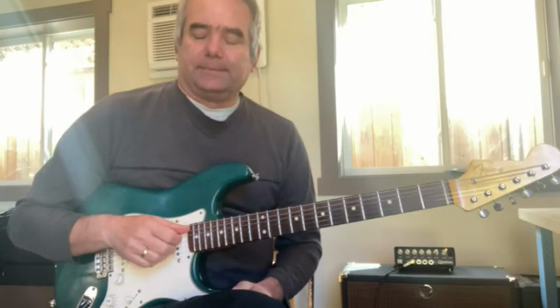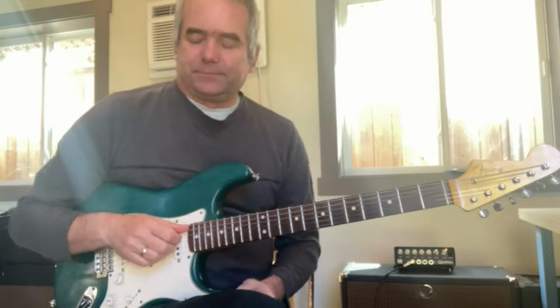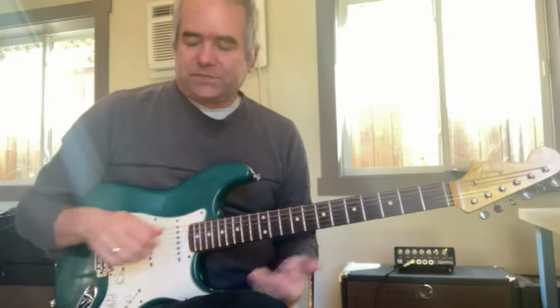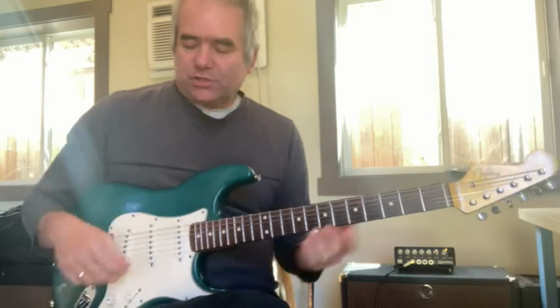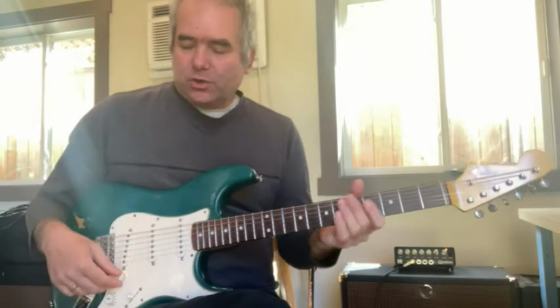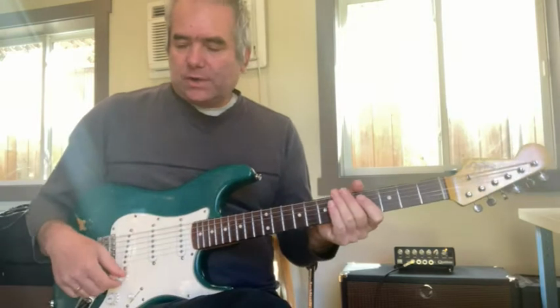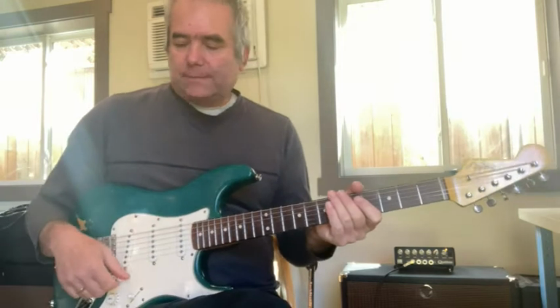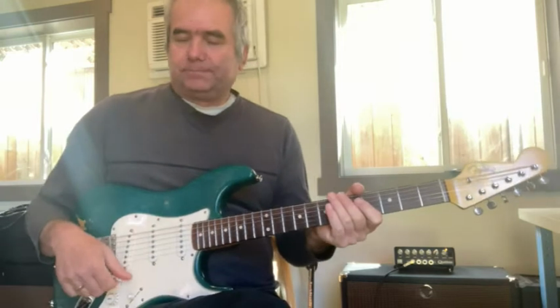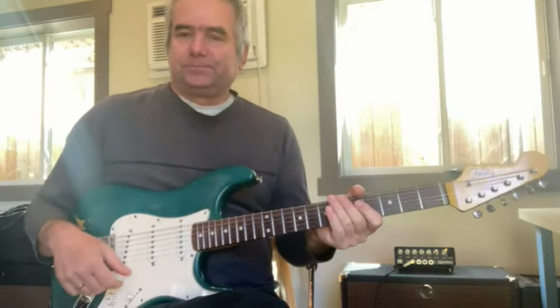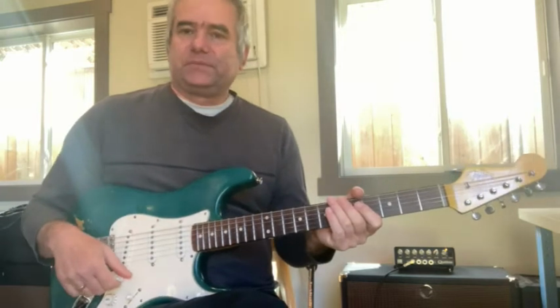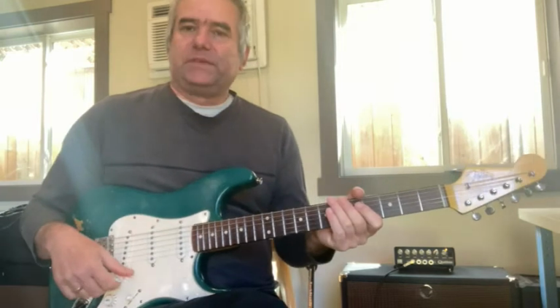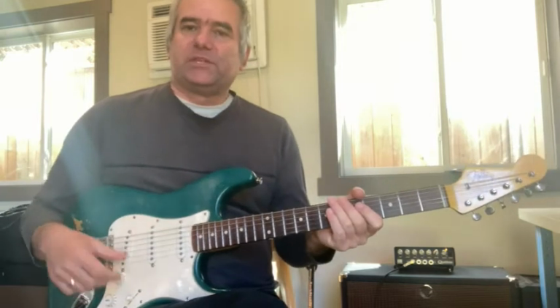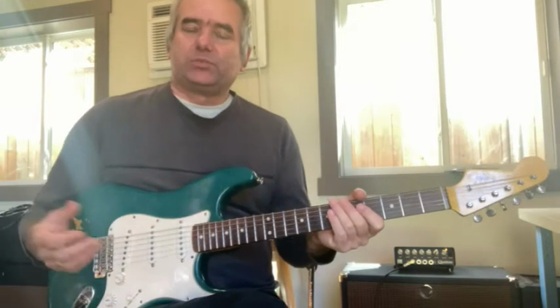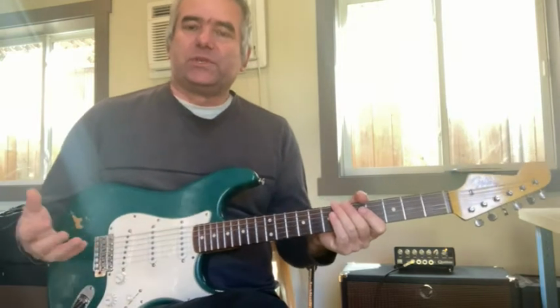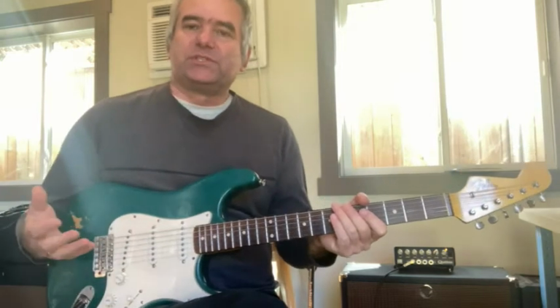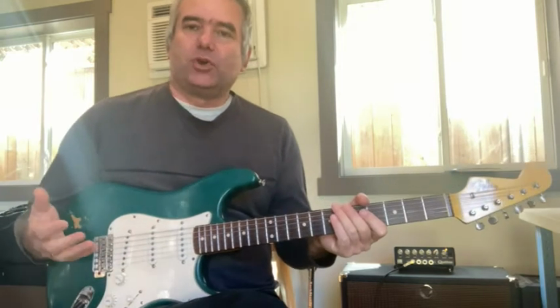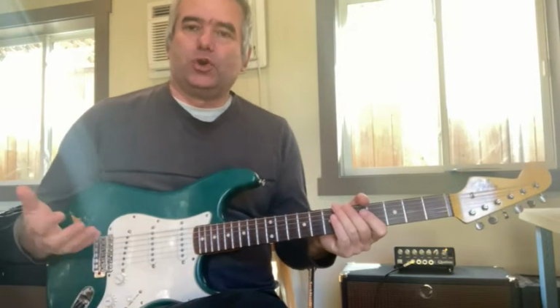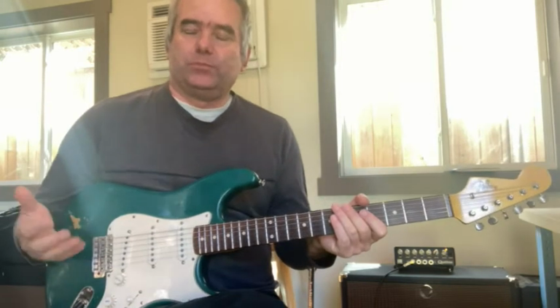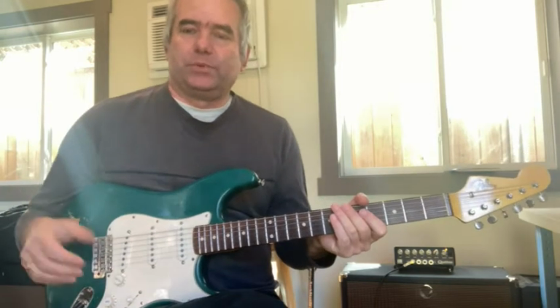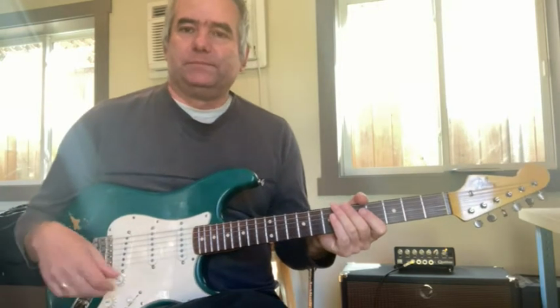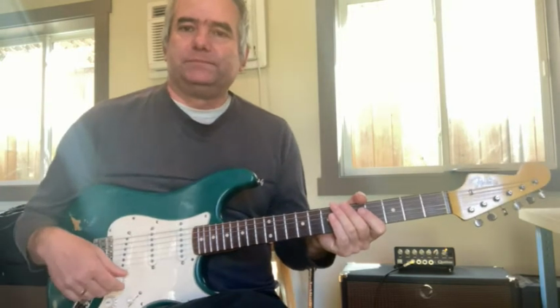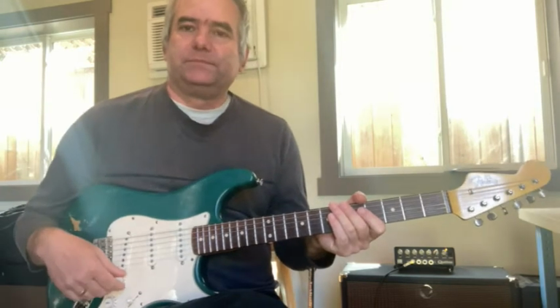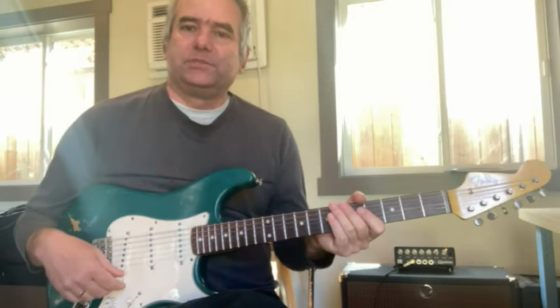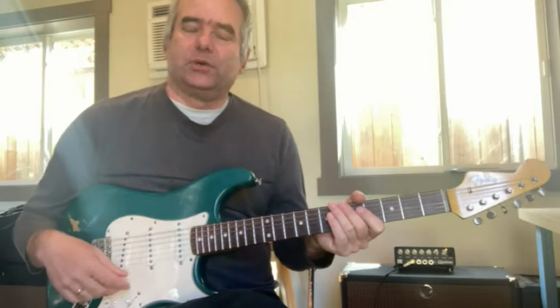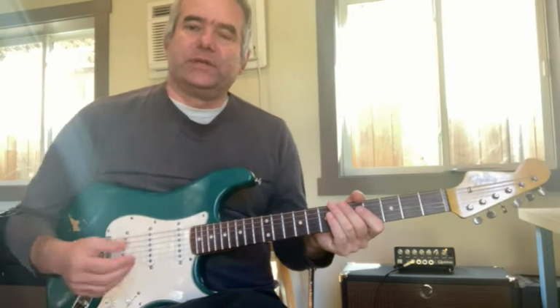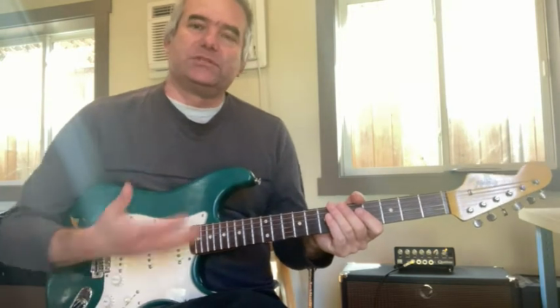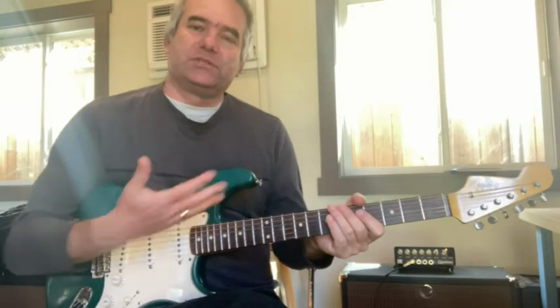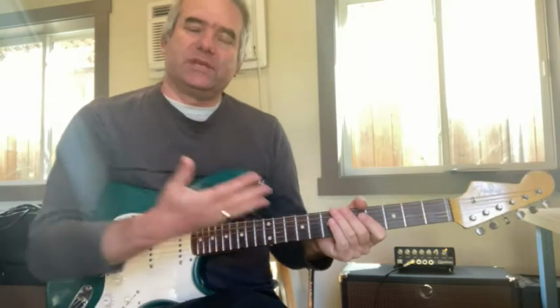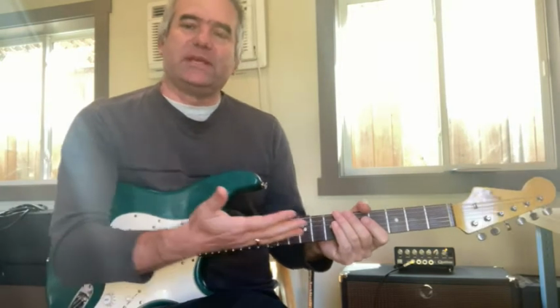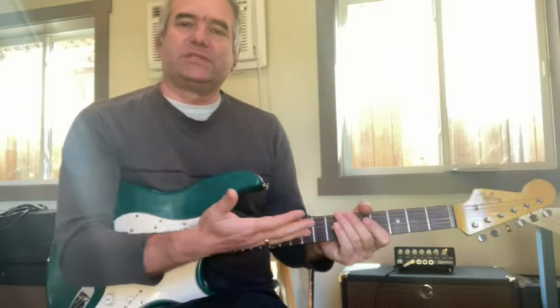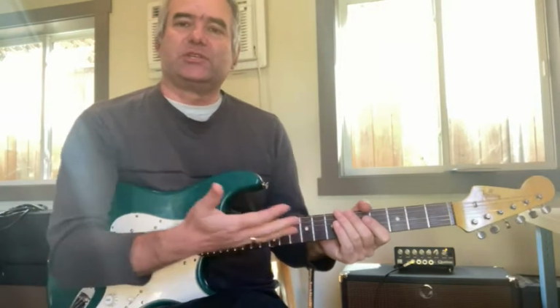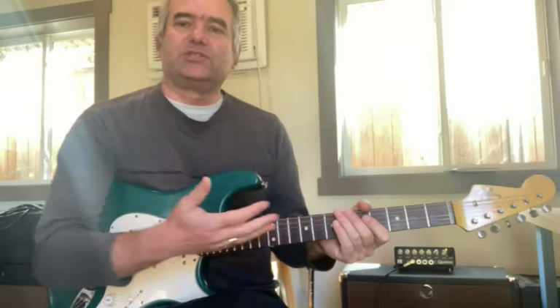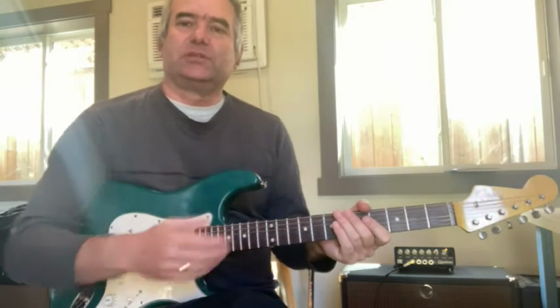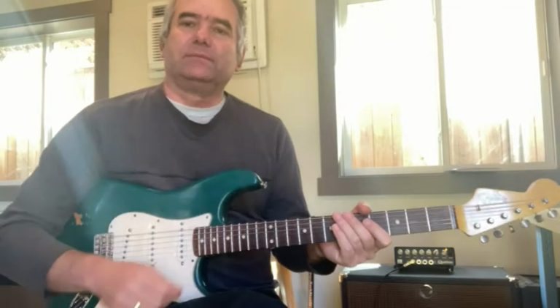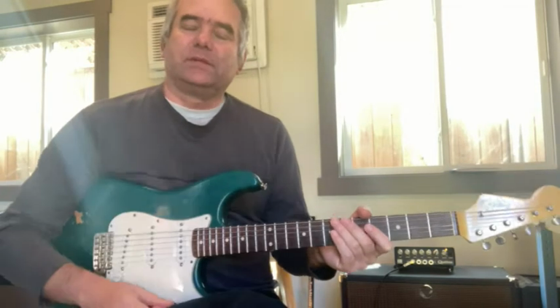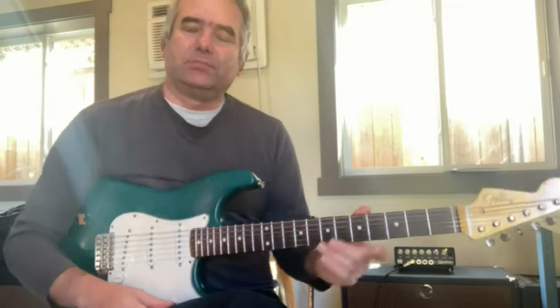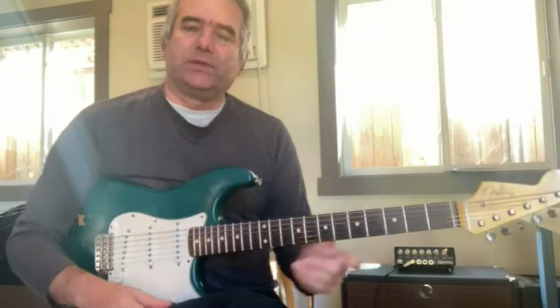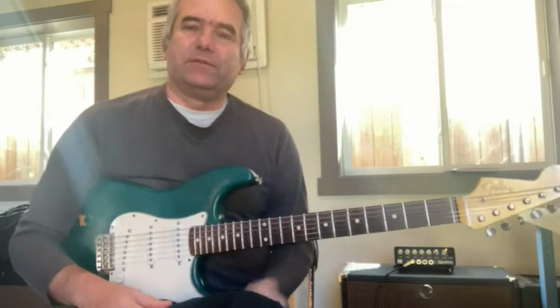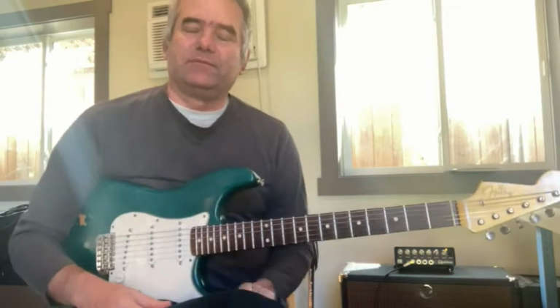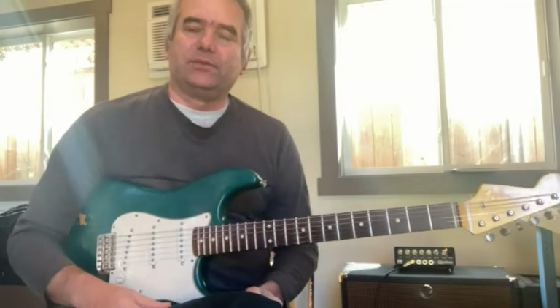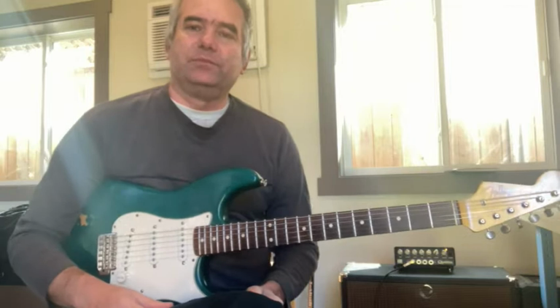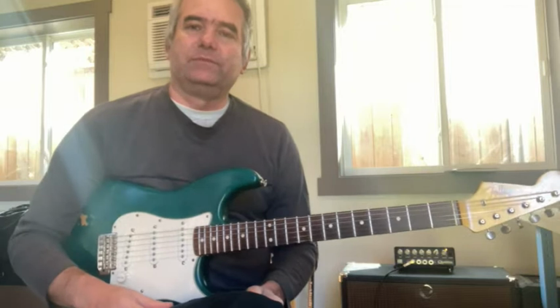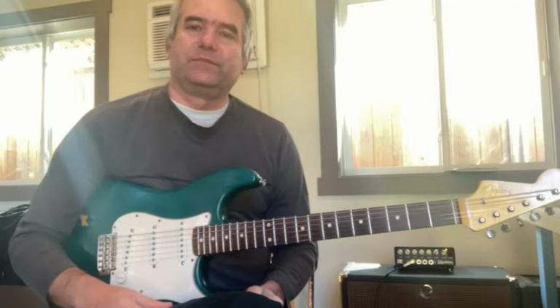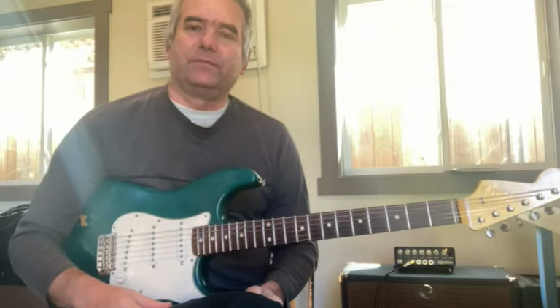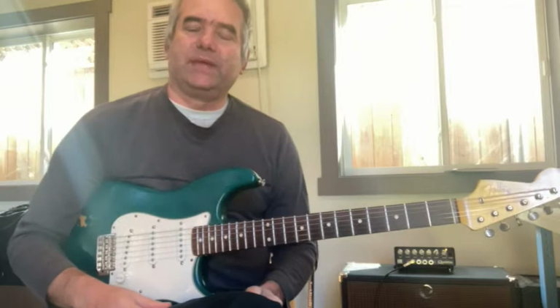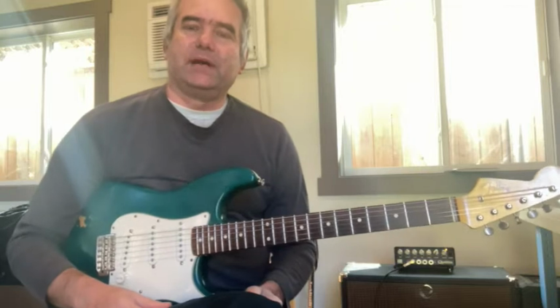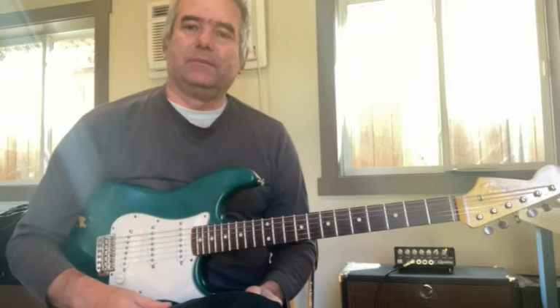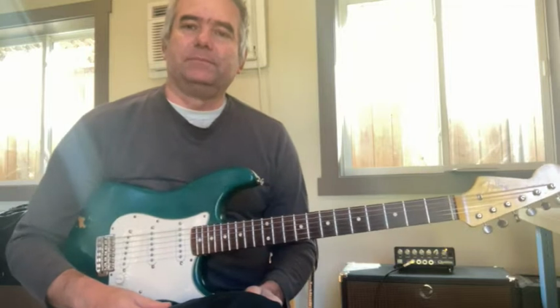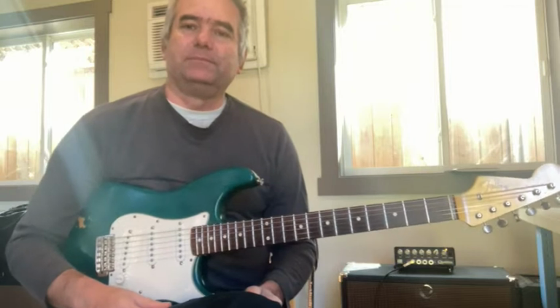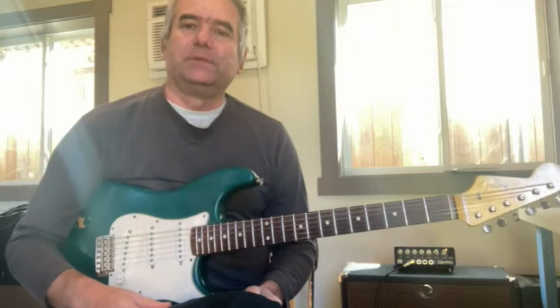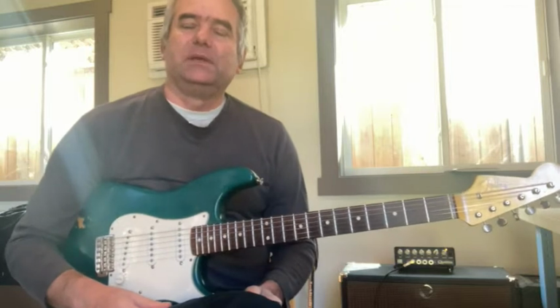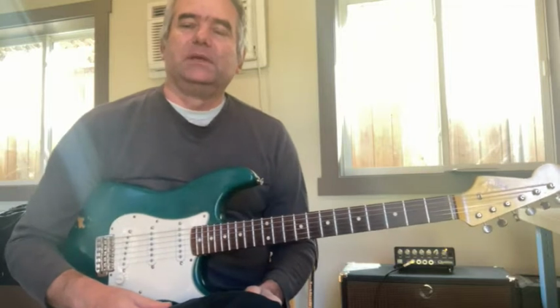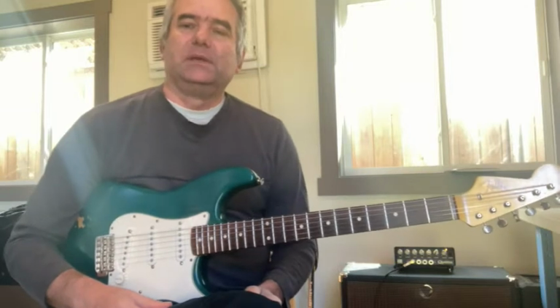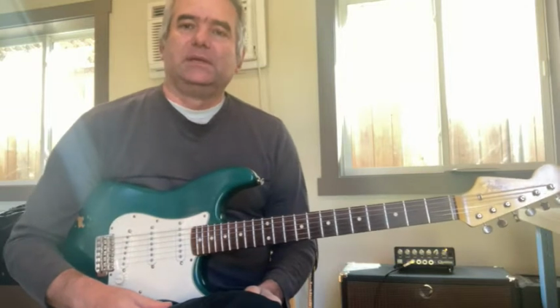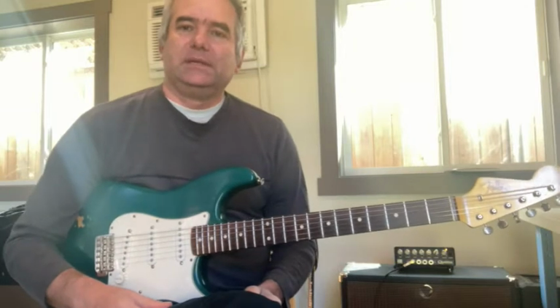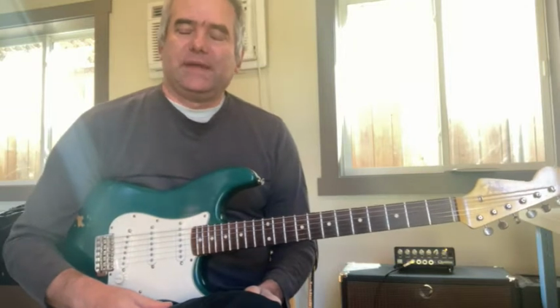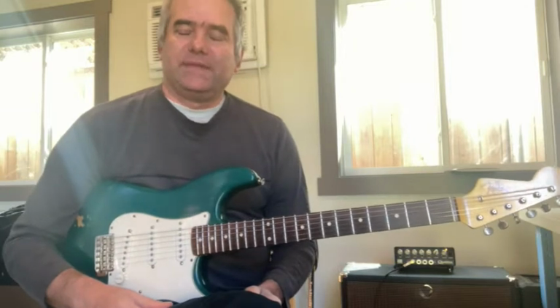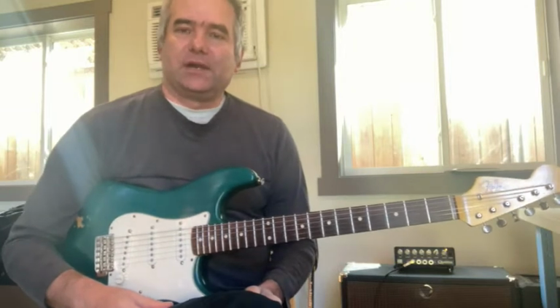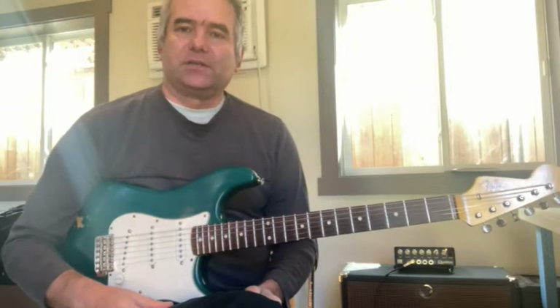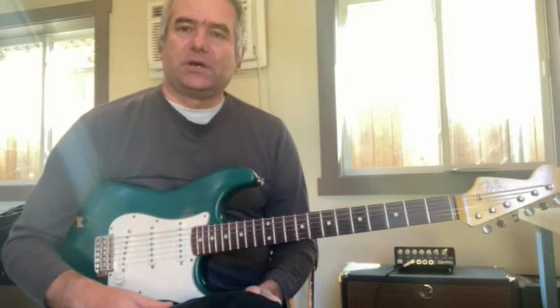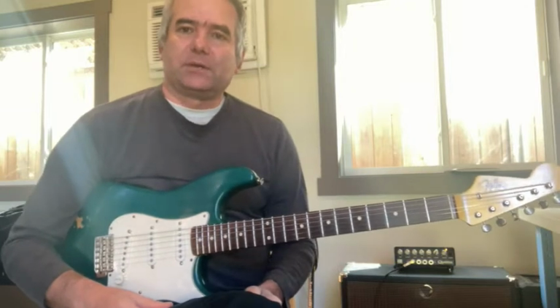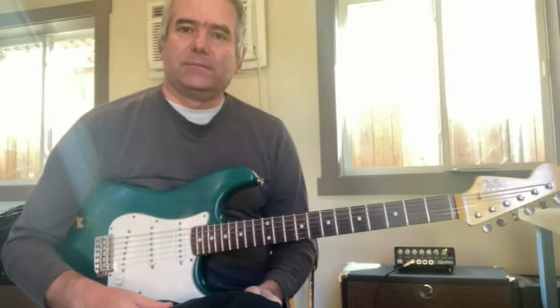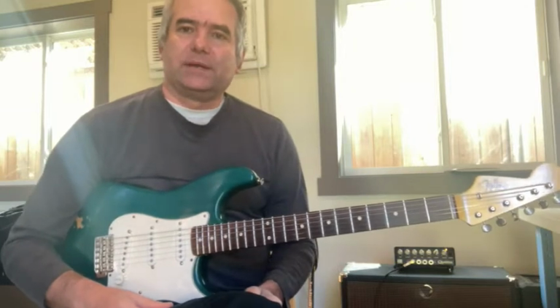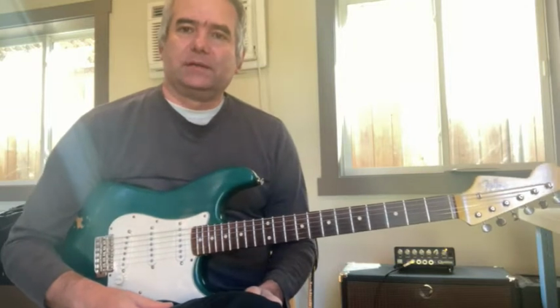So this one's called Hope. Here's the A section — I'll play it for you from the album and then I'll talk about it.